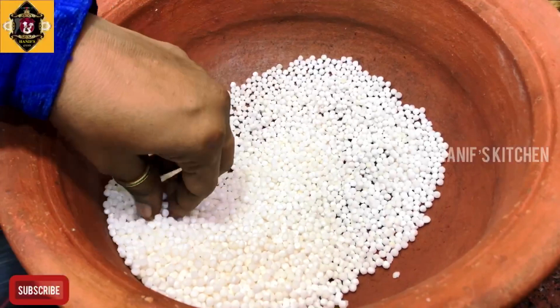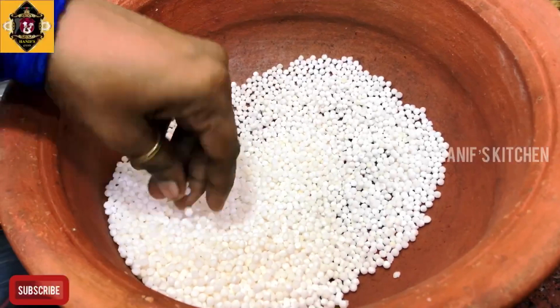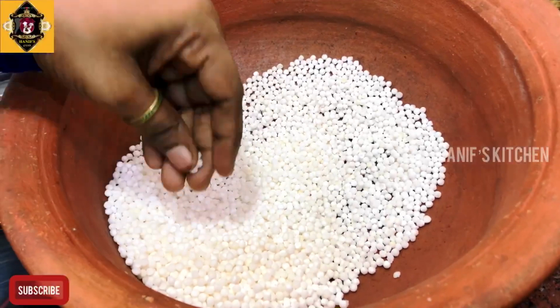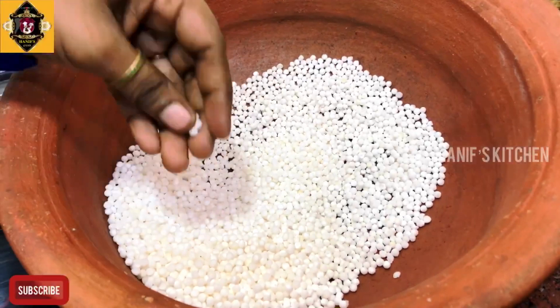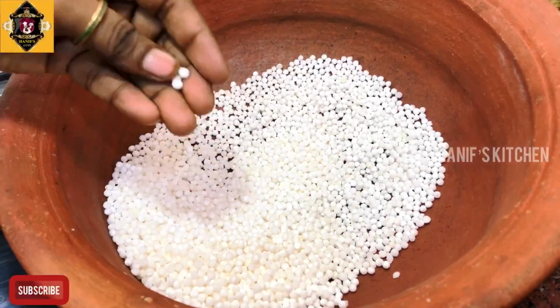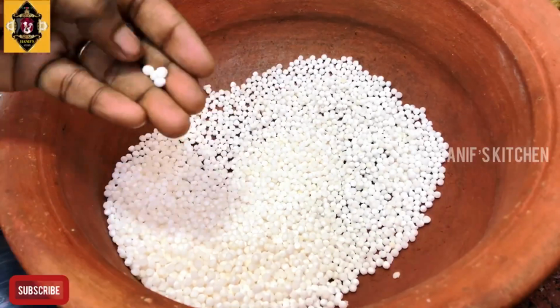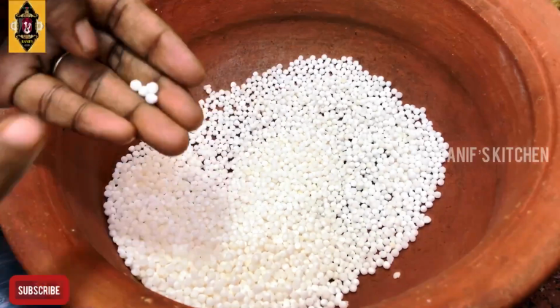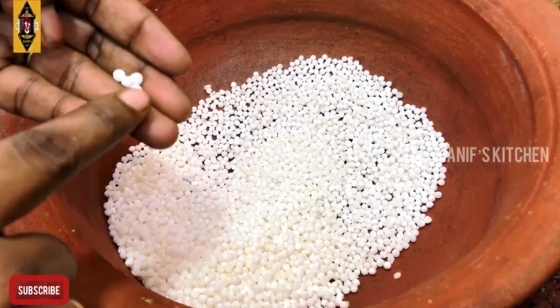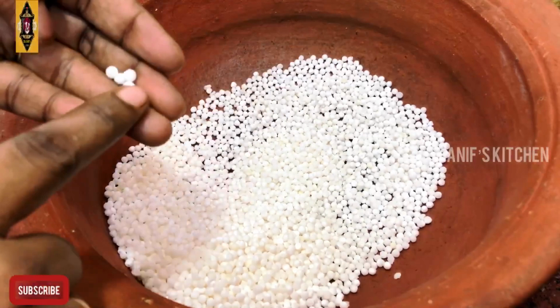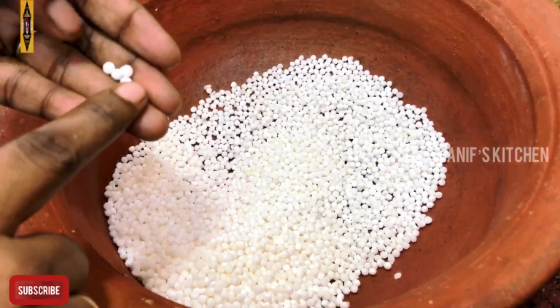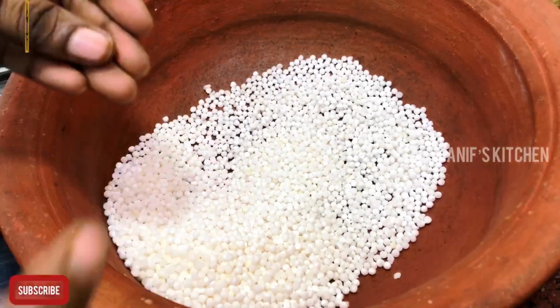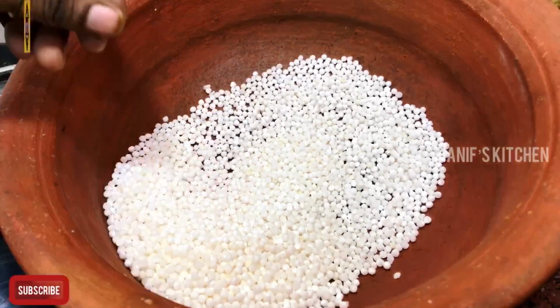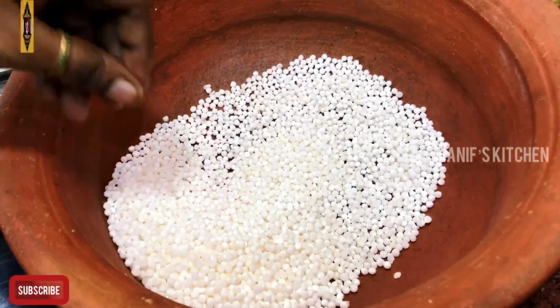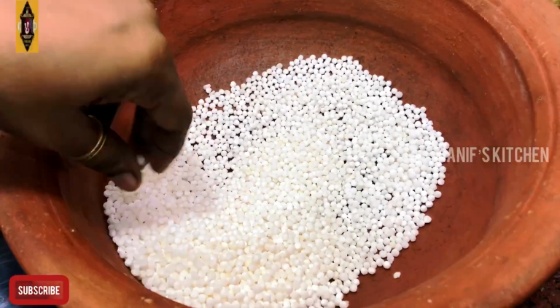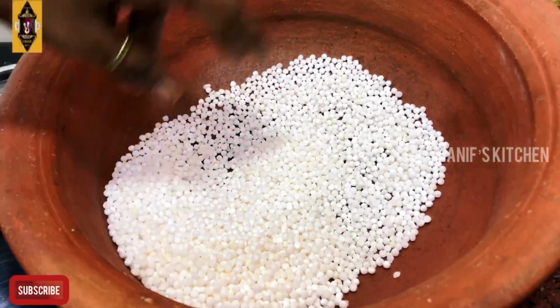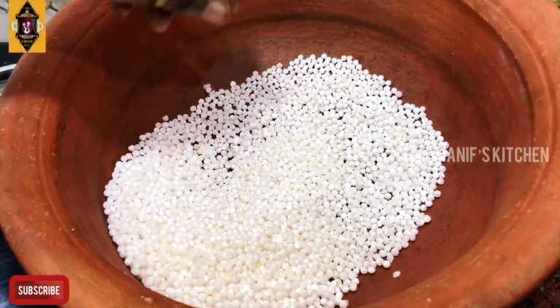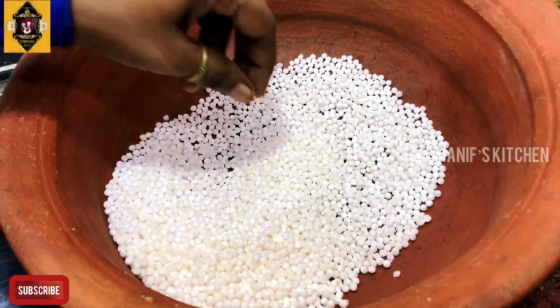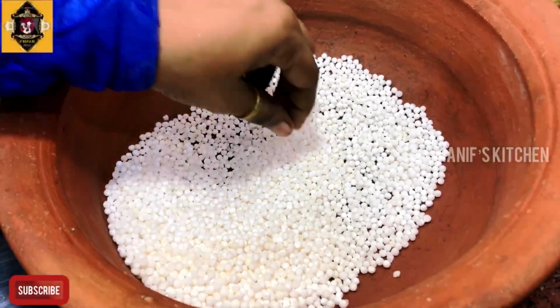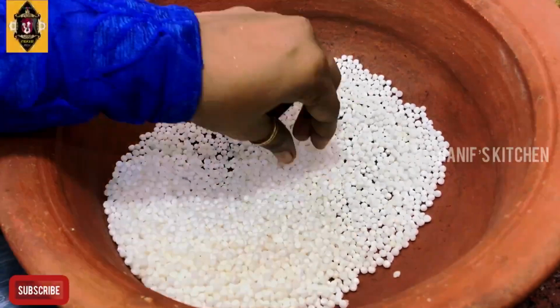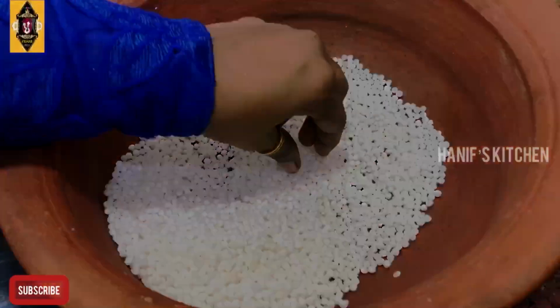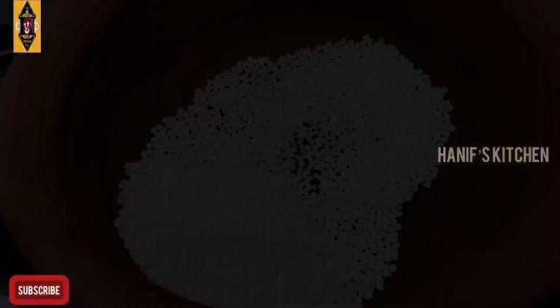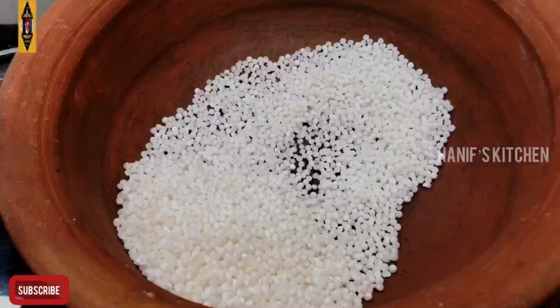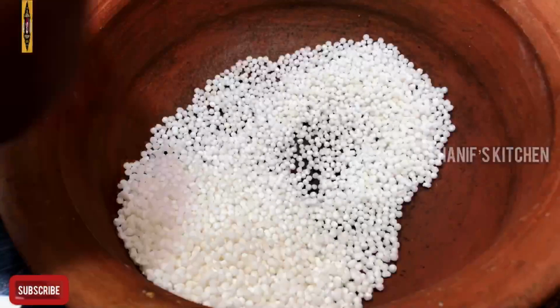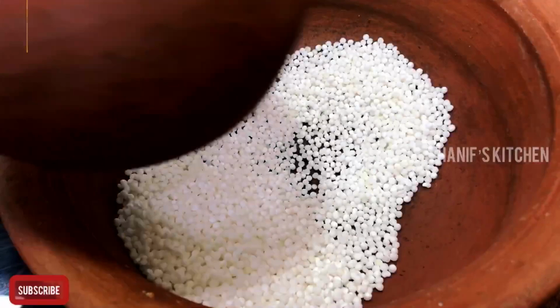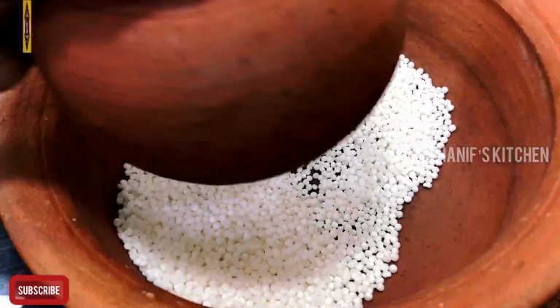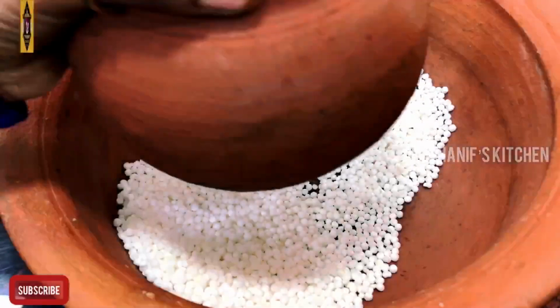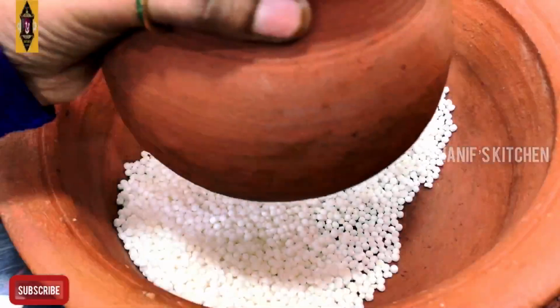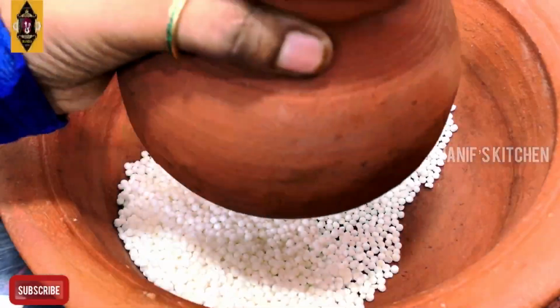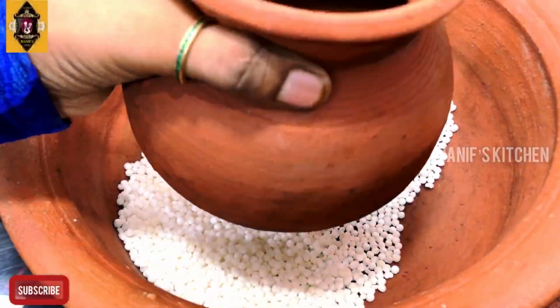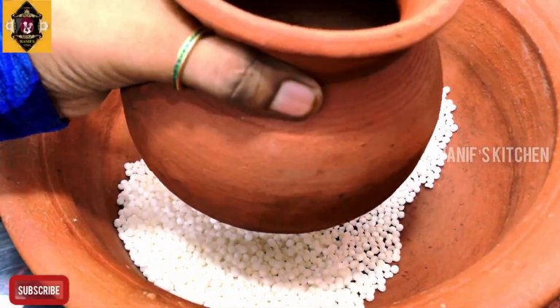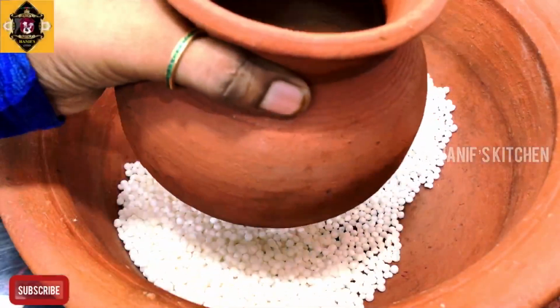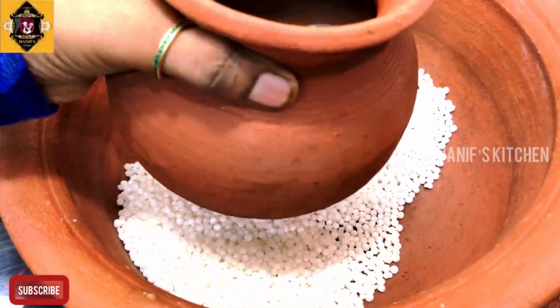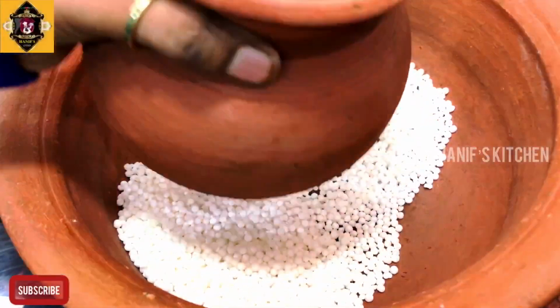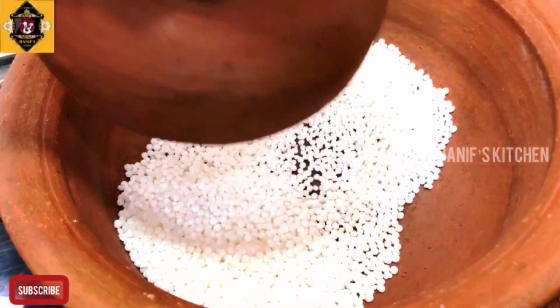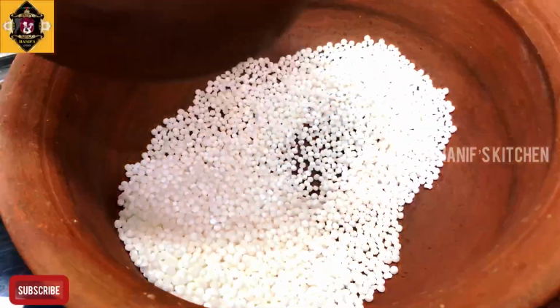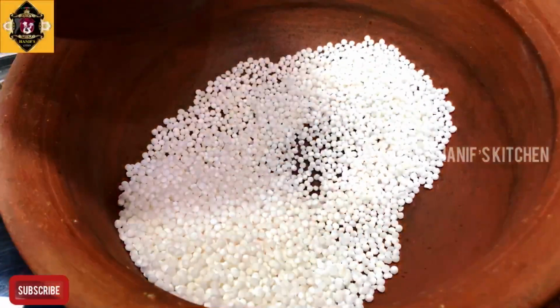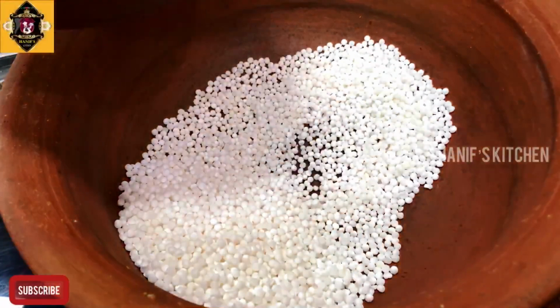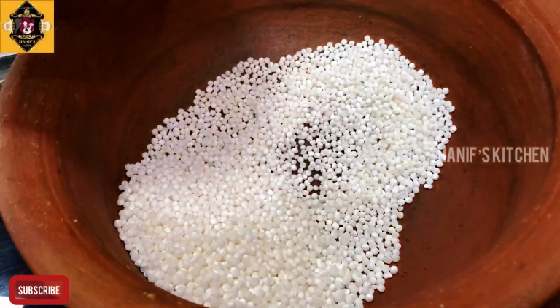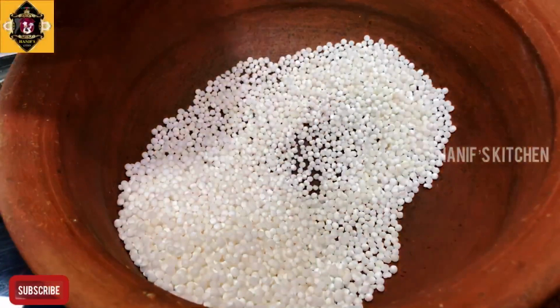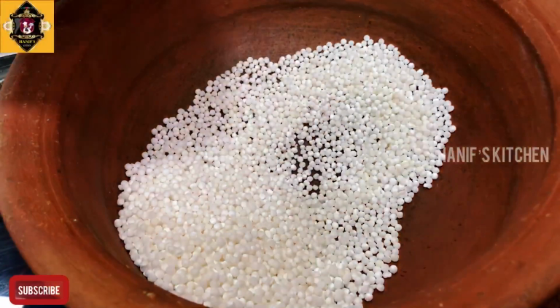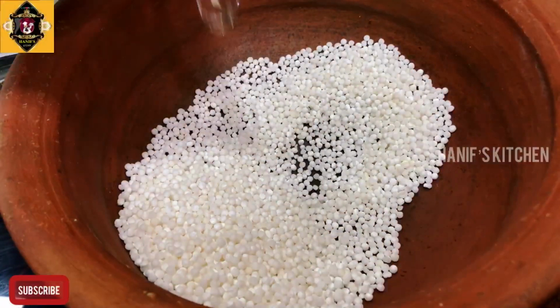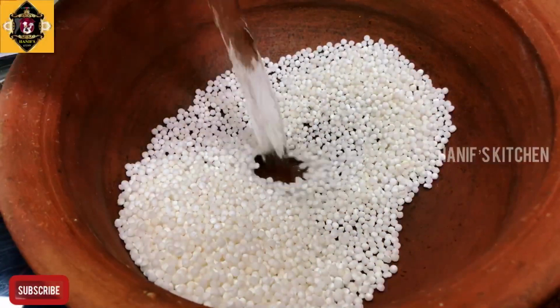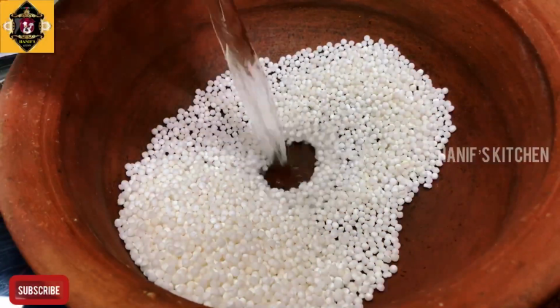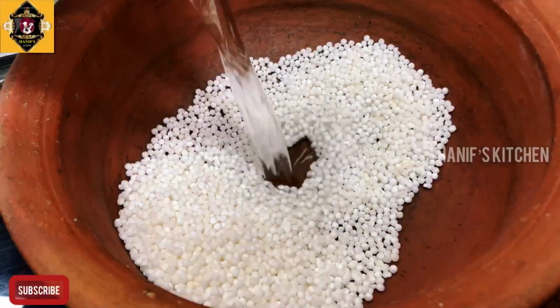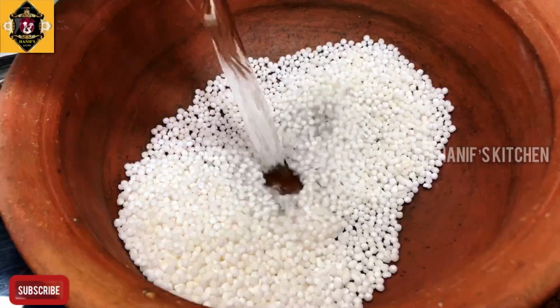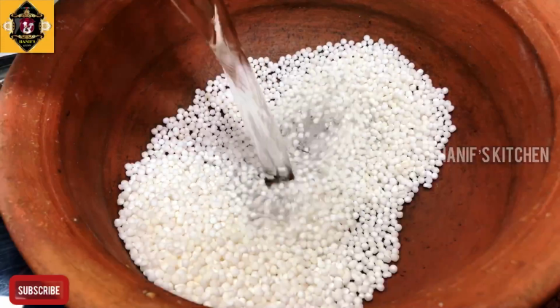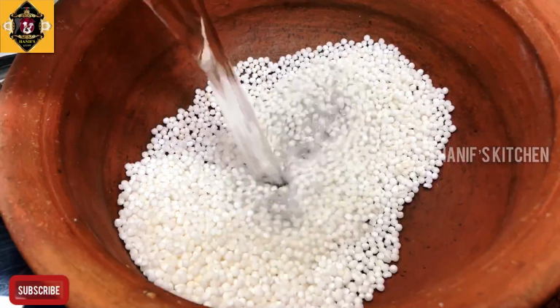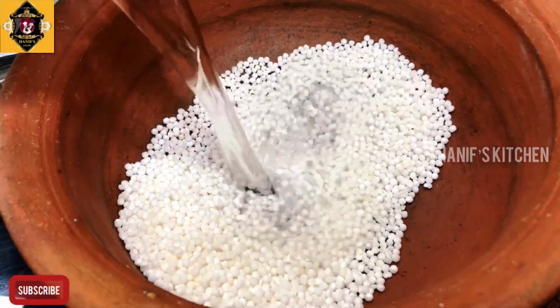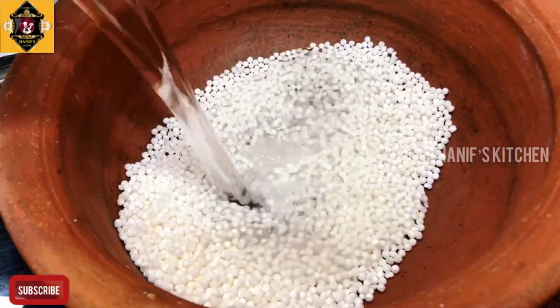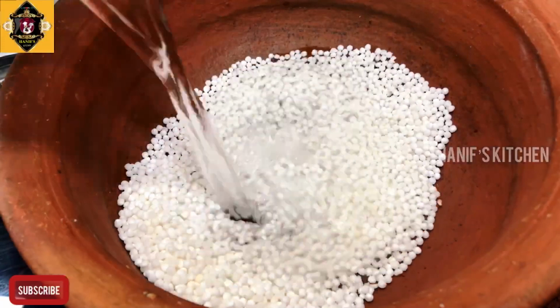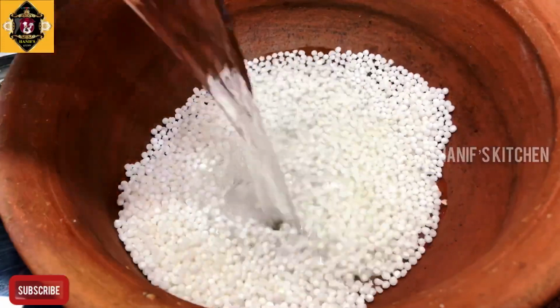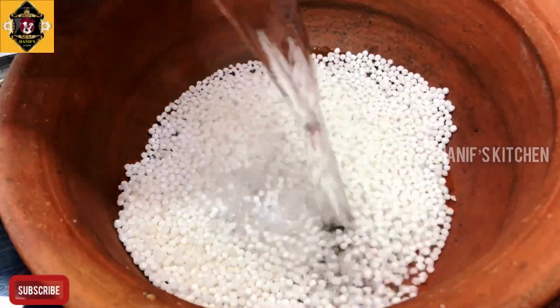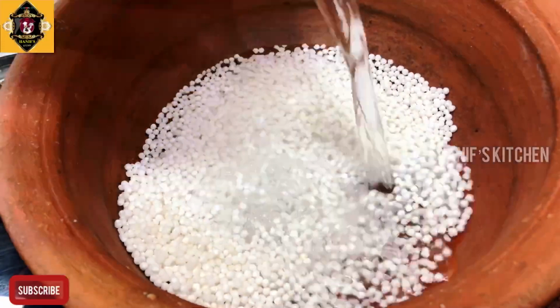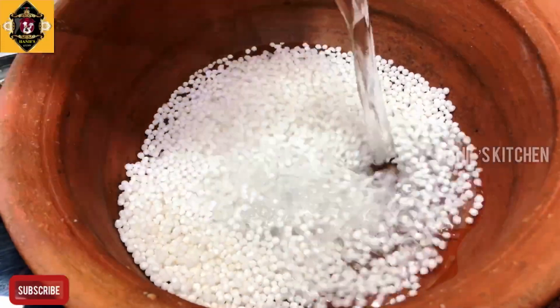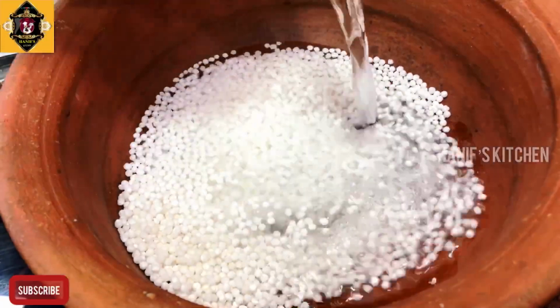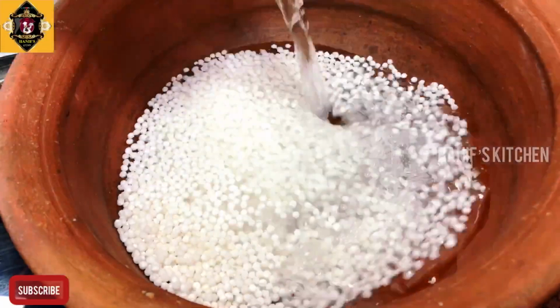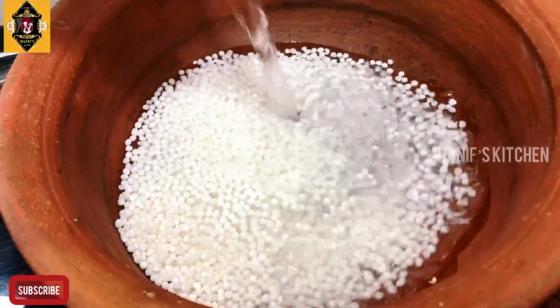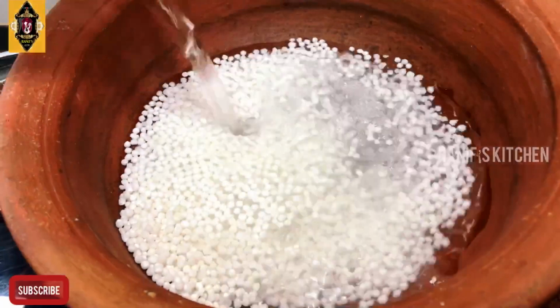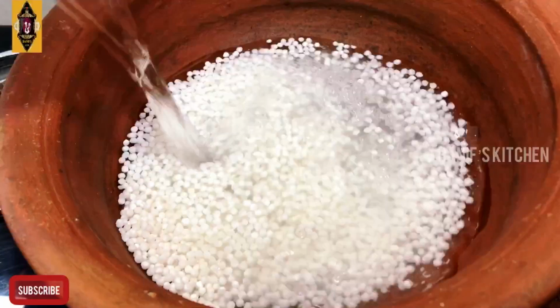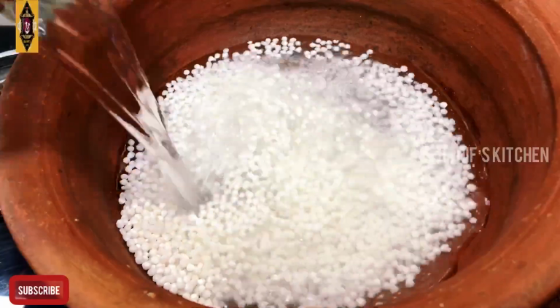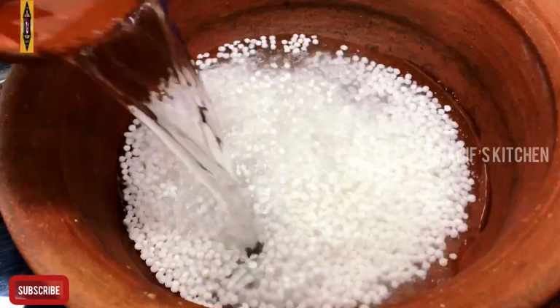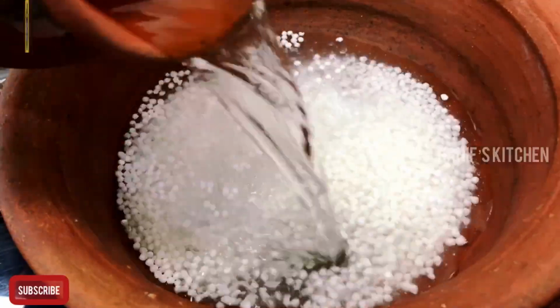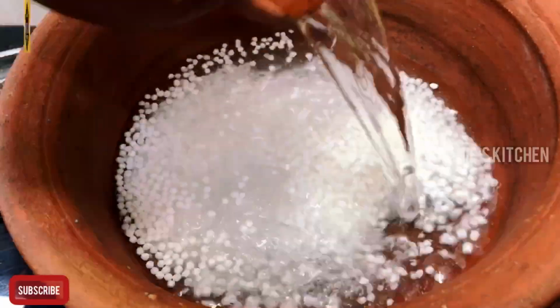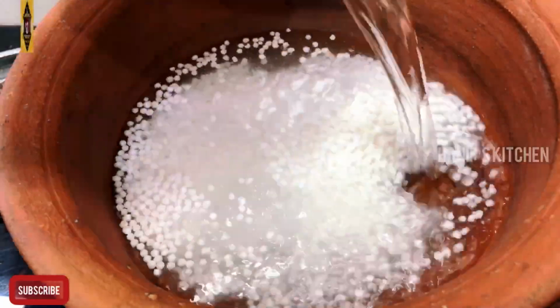The color is changed. So, we will be able to add the salt. Let's add 1 cup of salt — it's 1 liter.